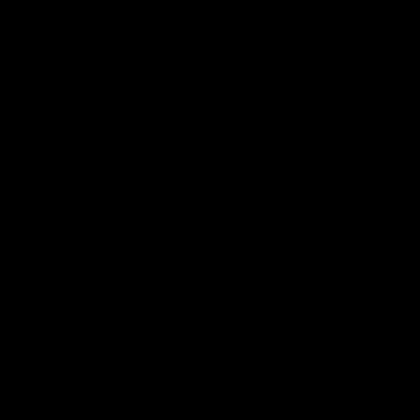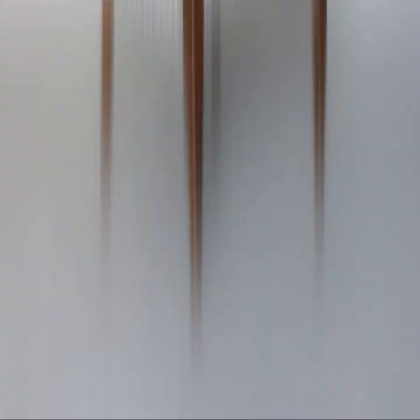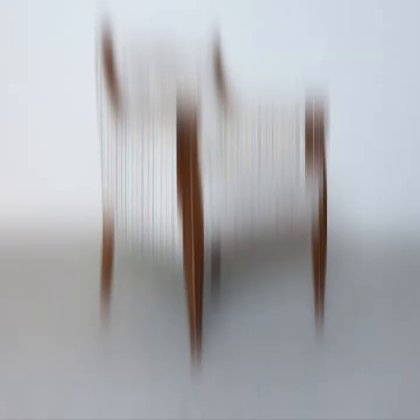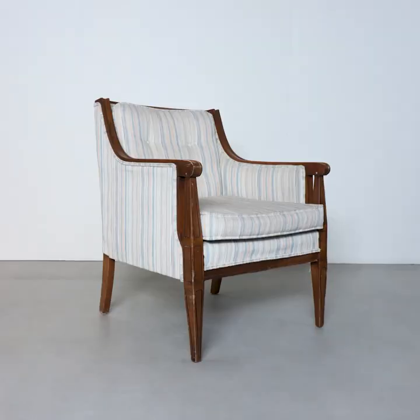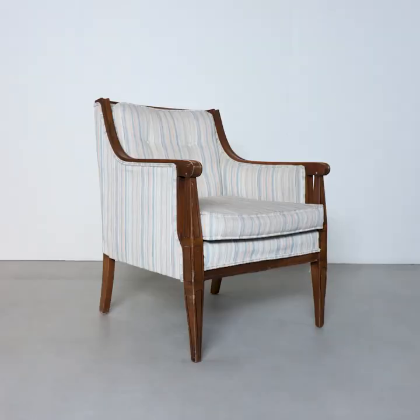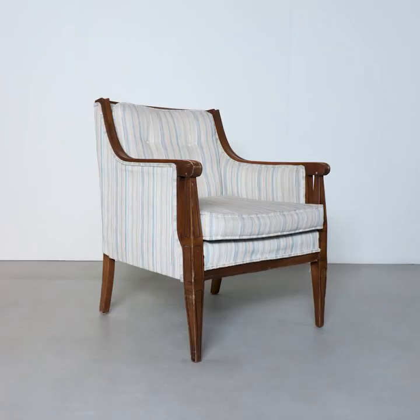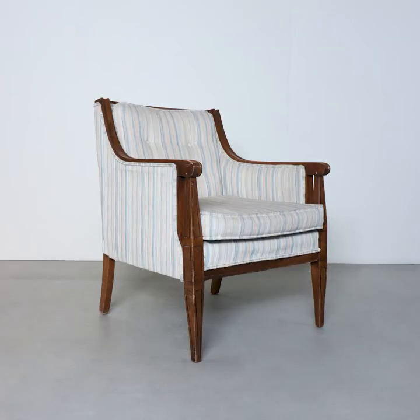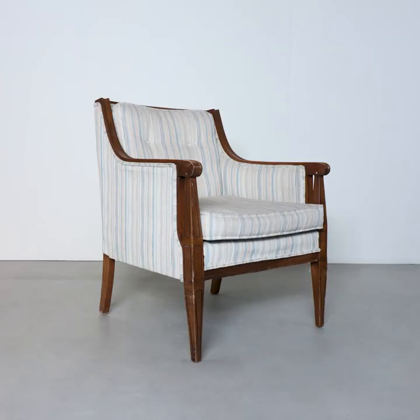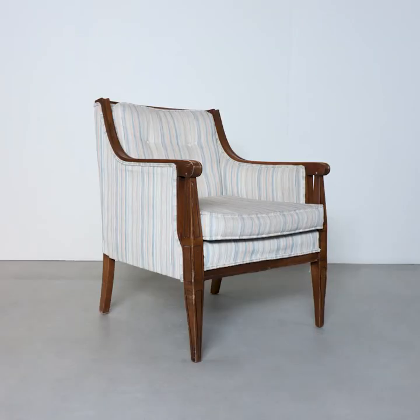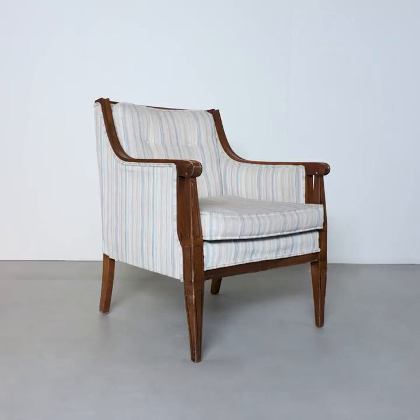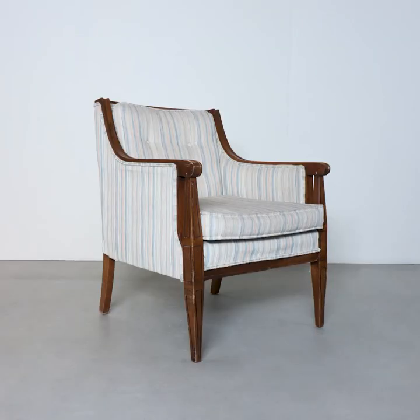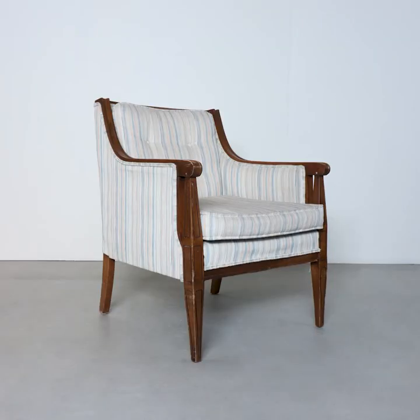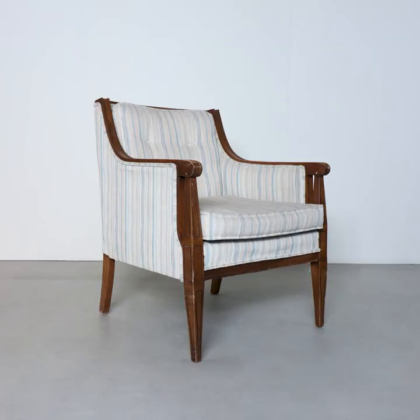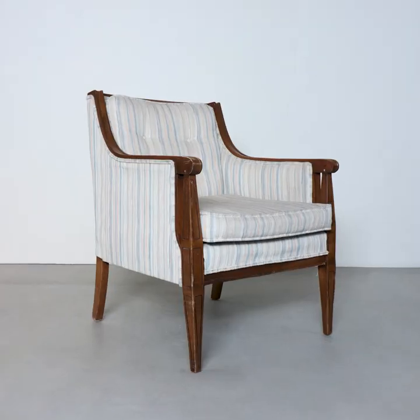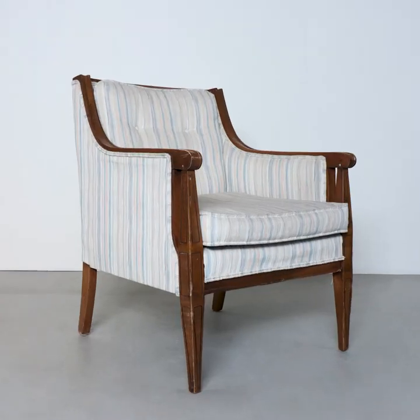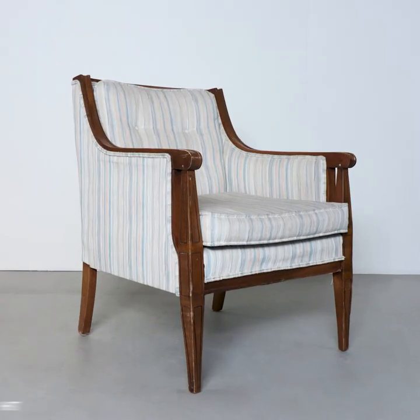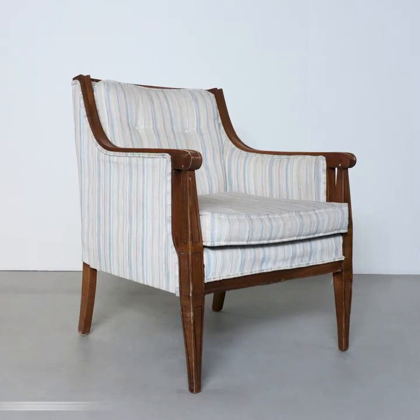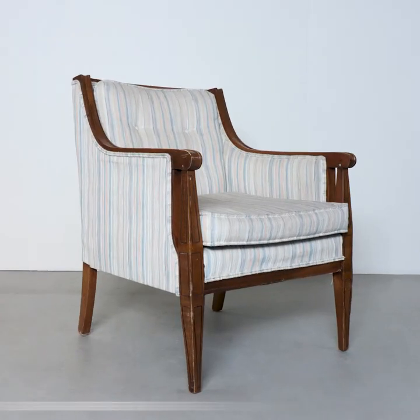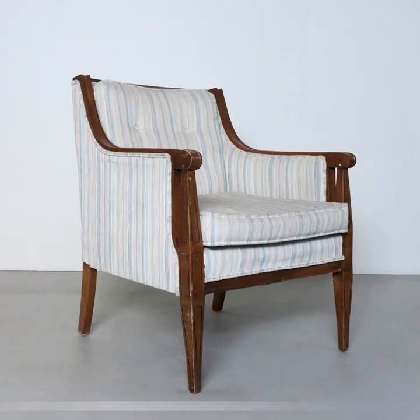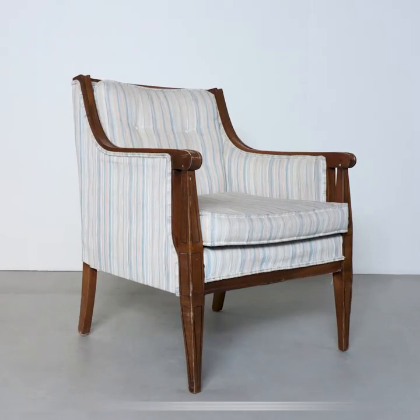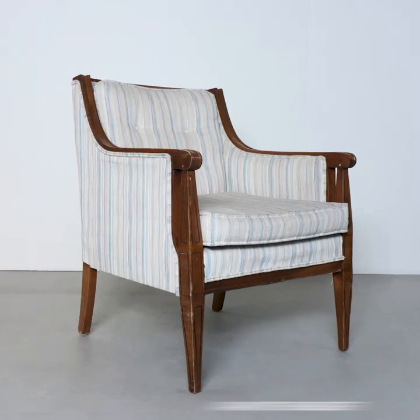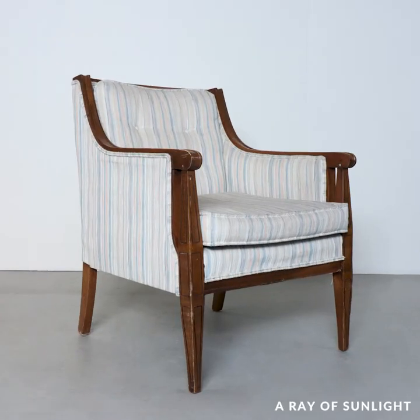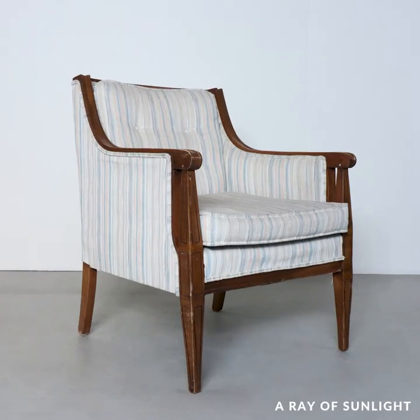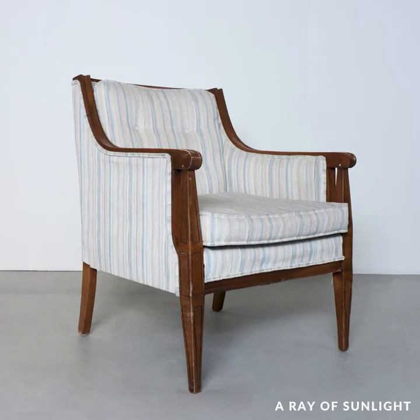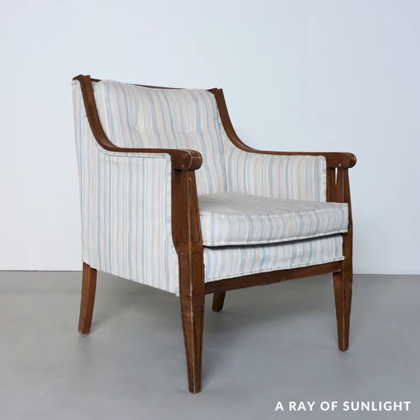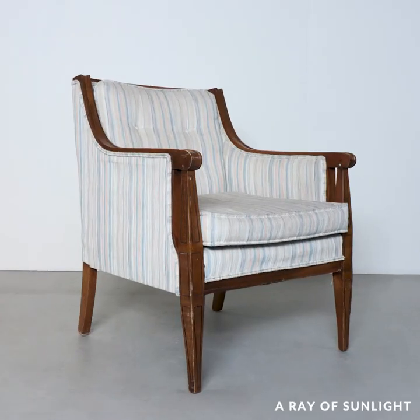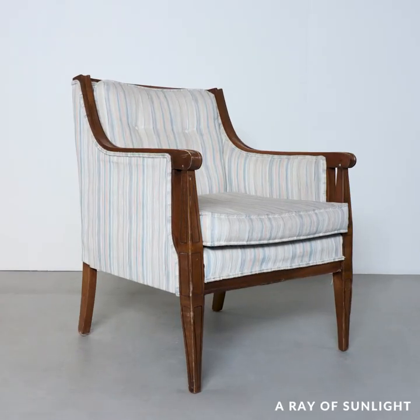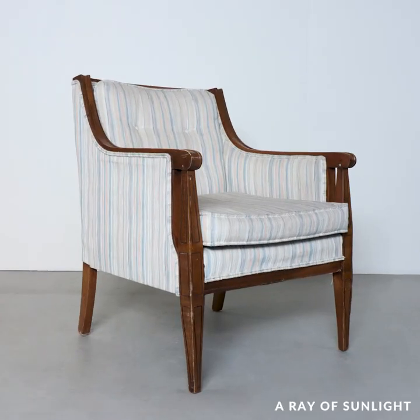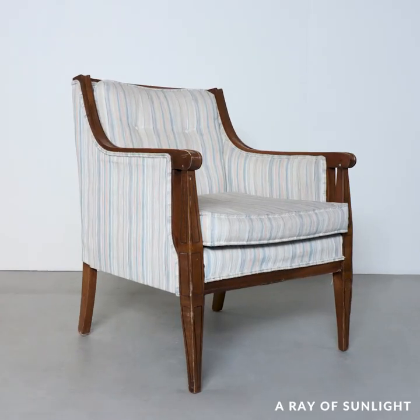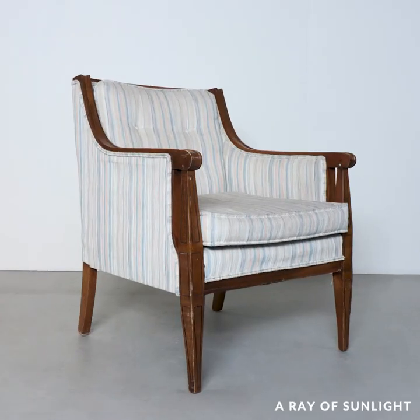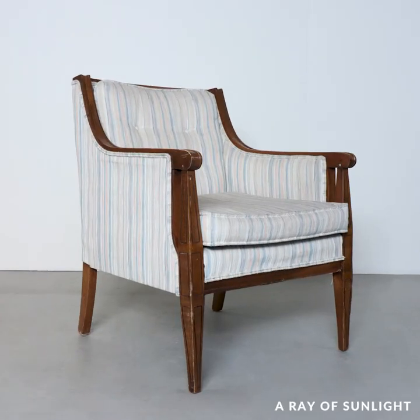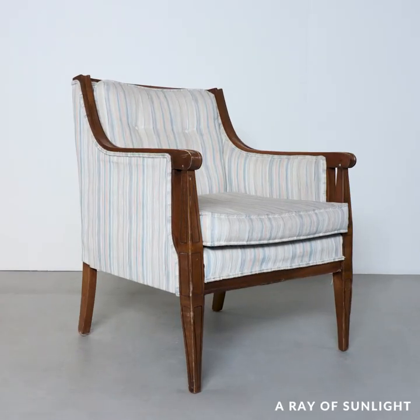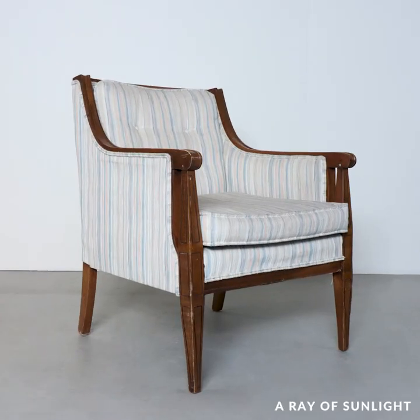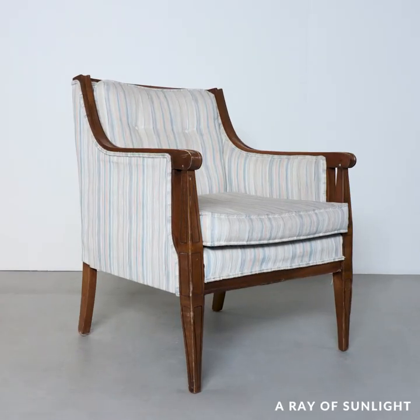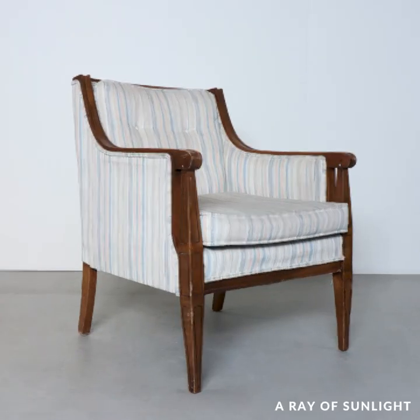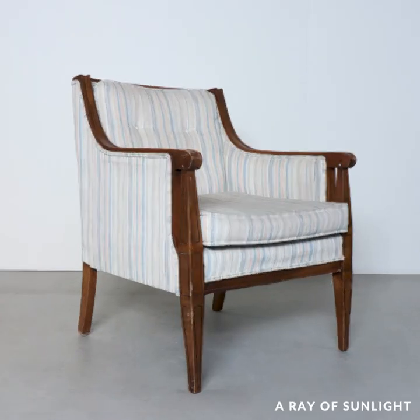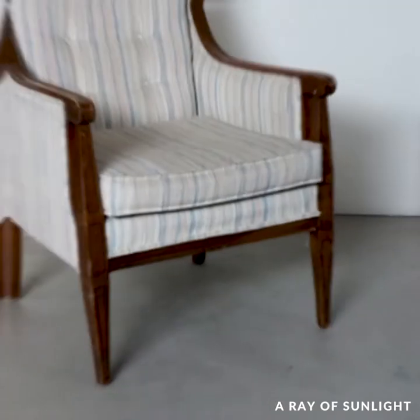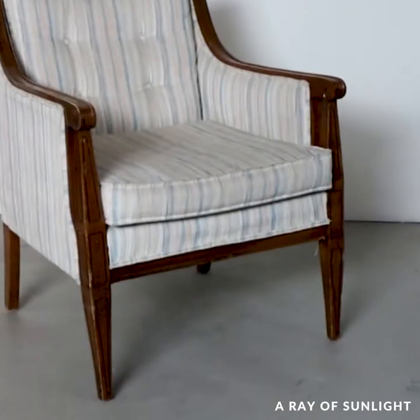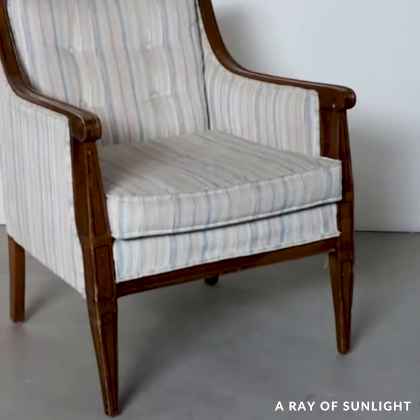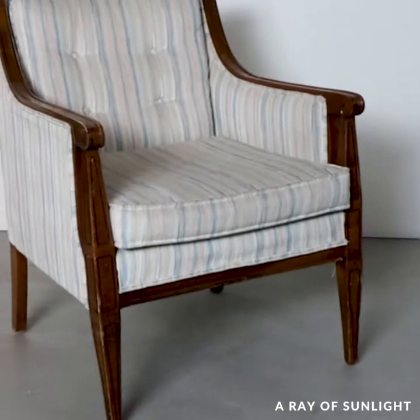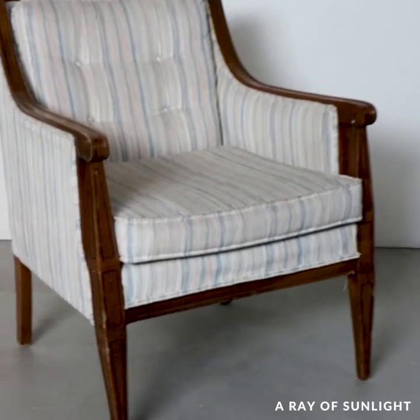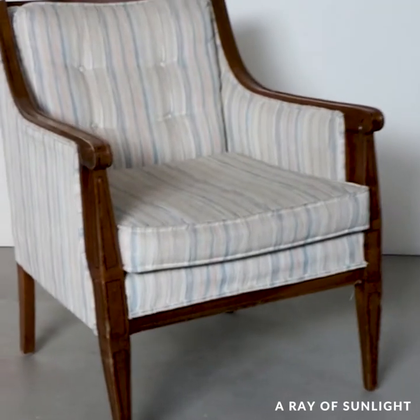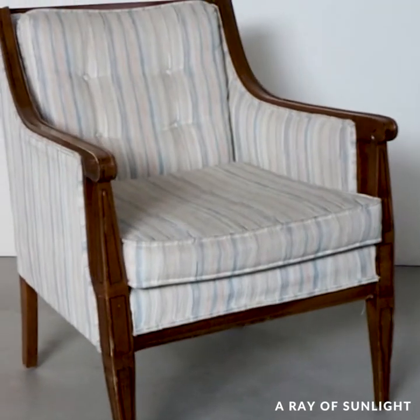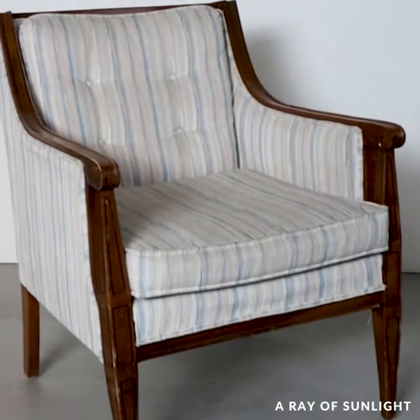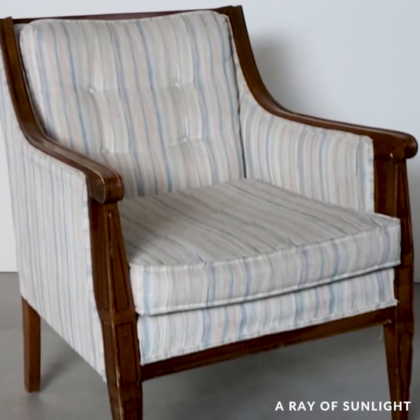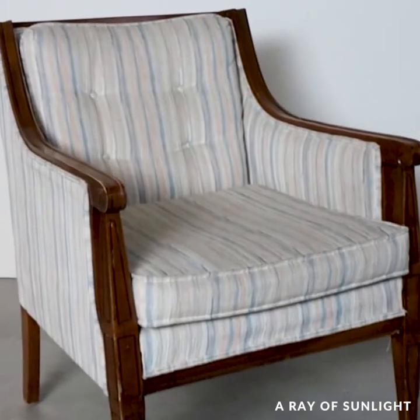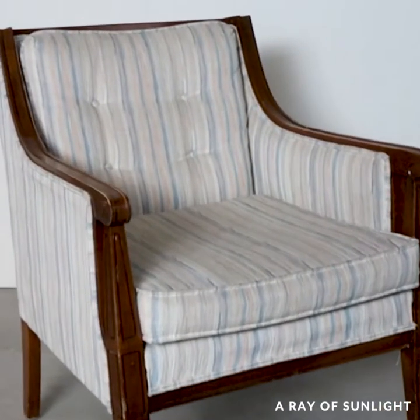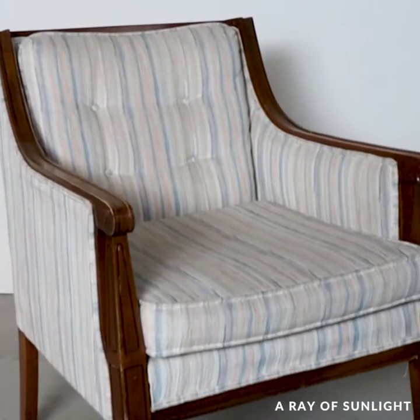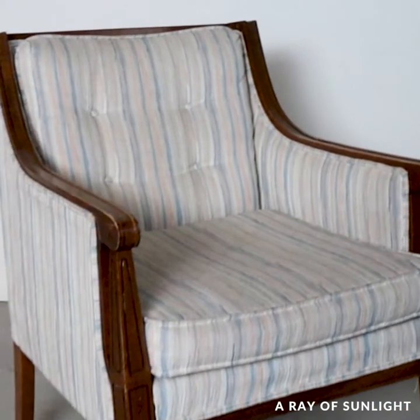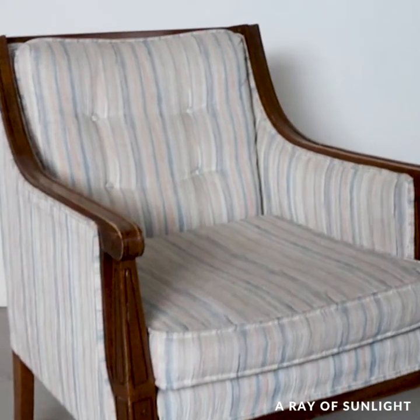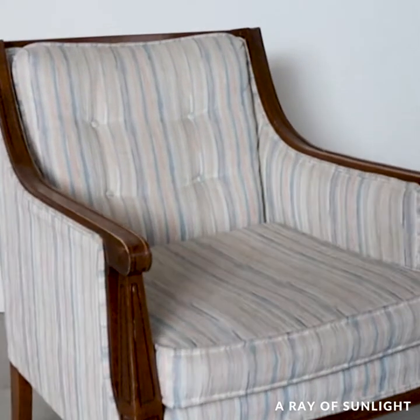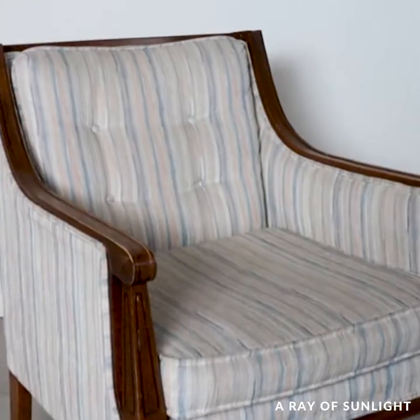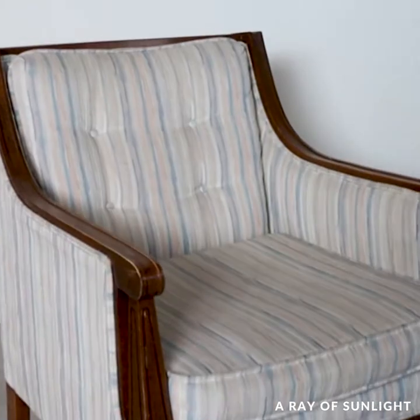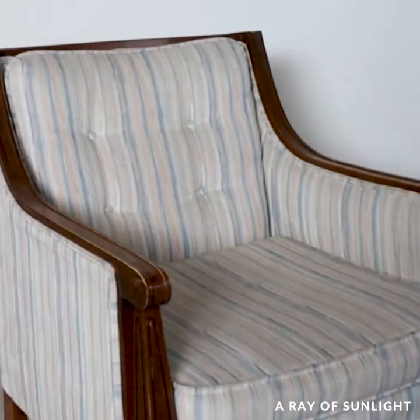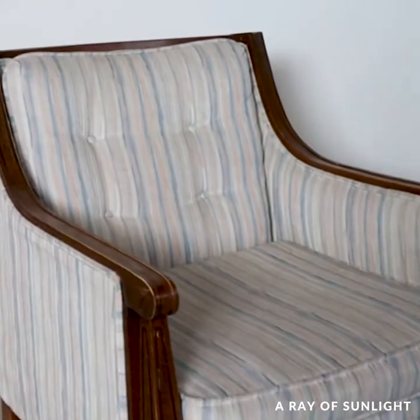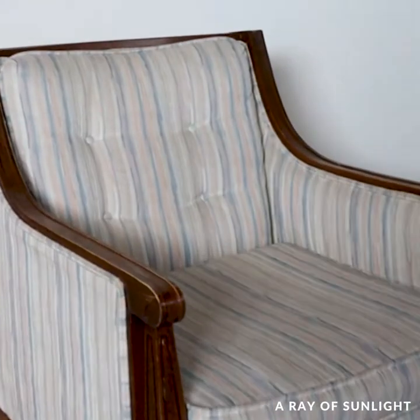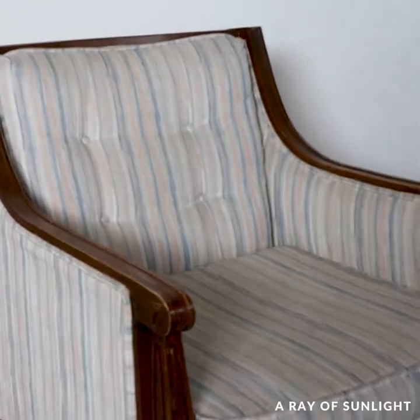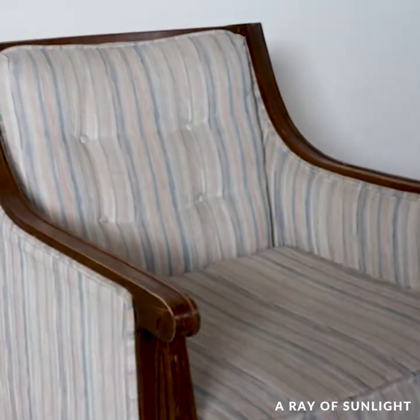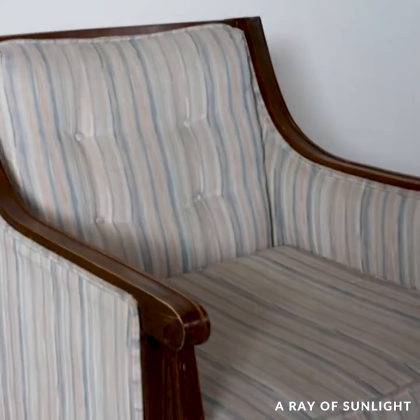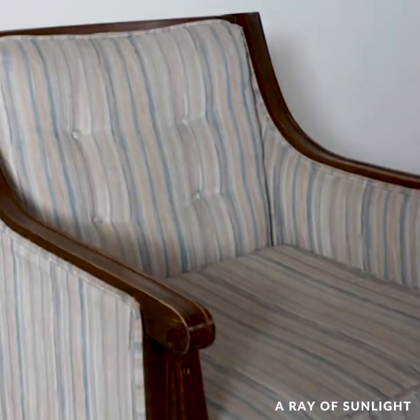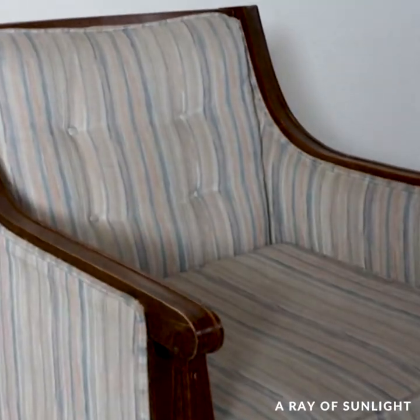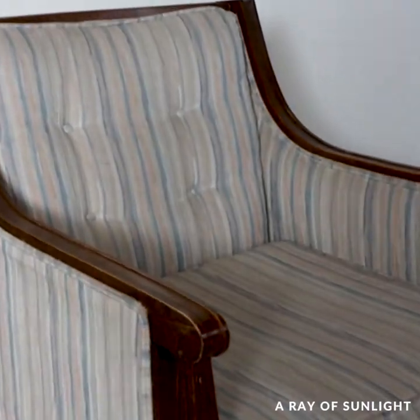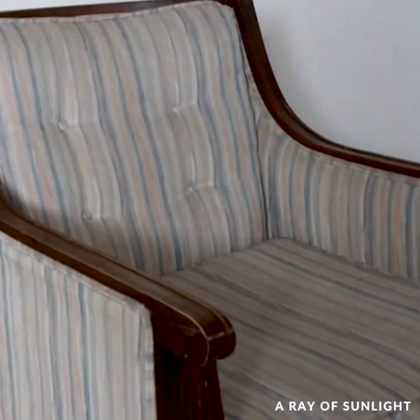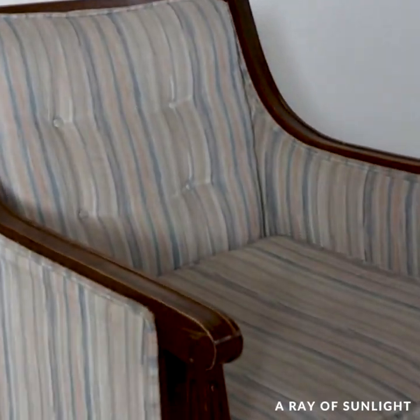Let's paint this chair that we thrifted for only $12. Will it turn out? Is it worth it? Let's find out.